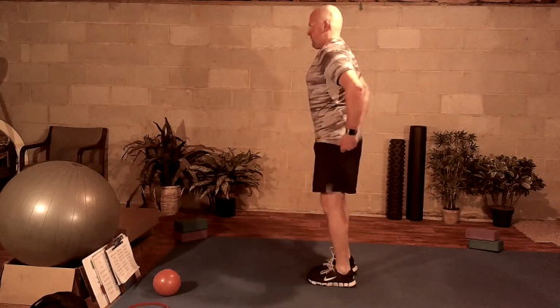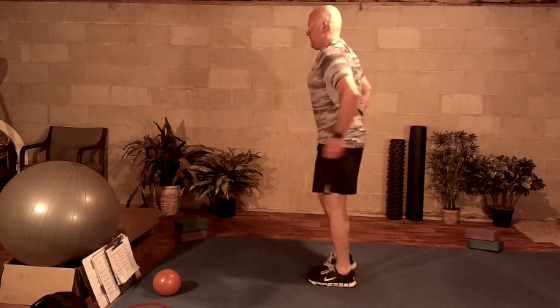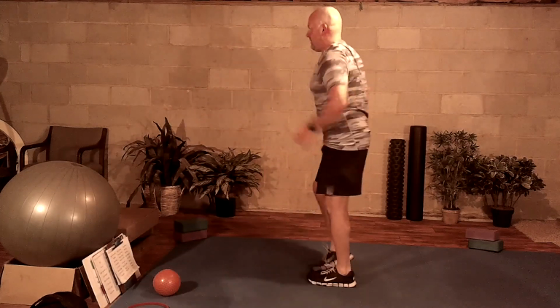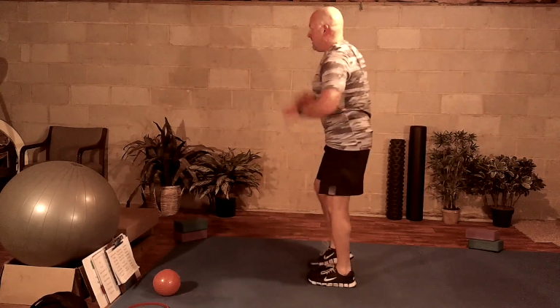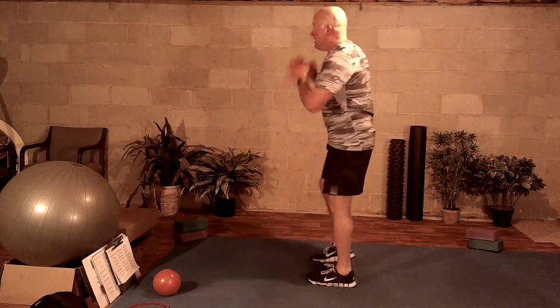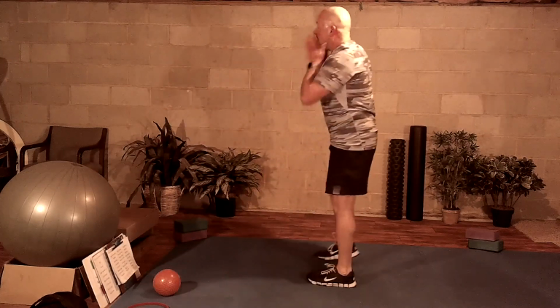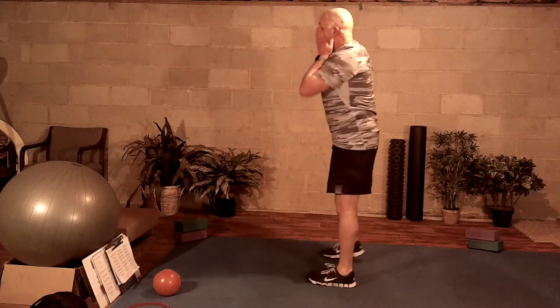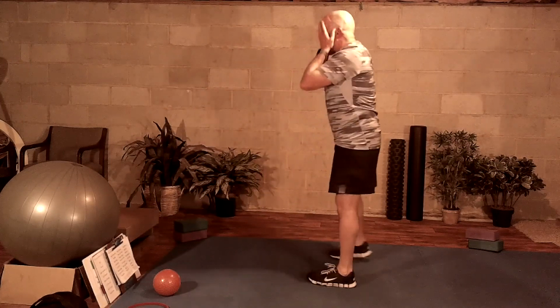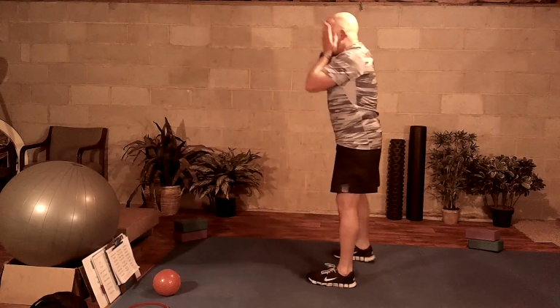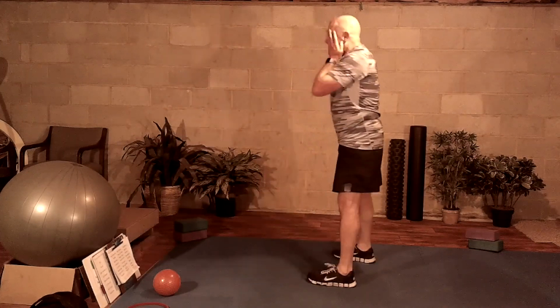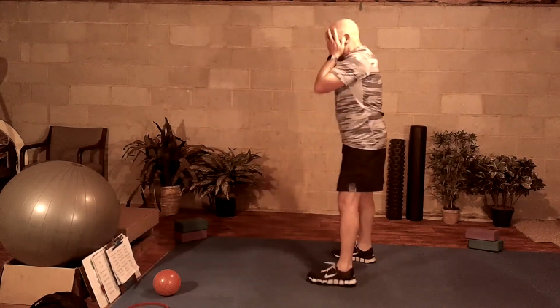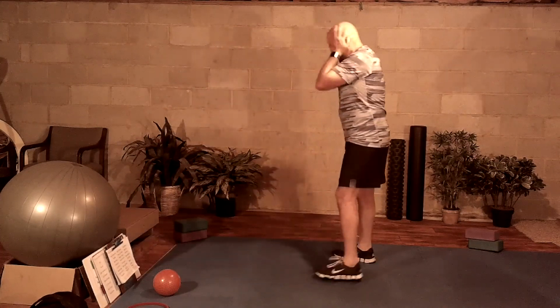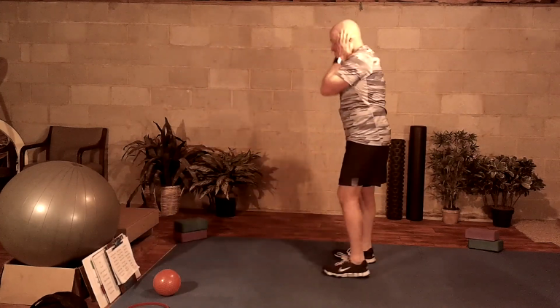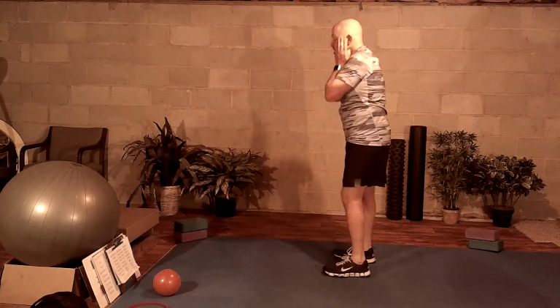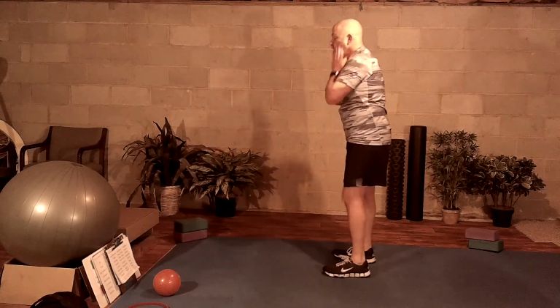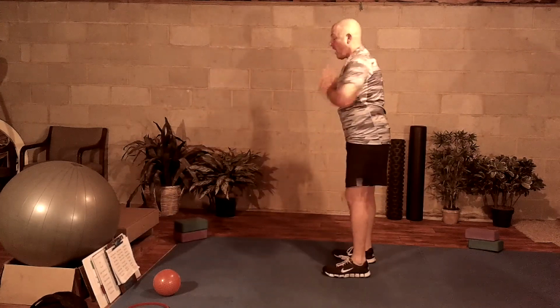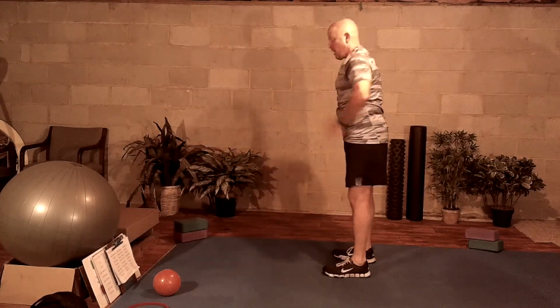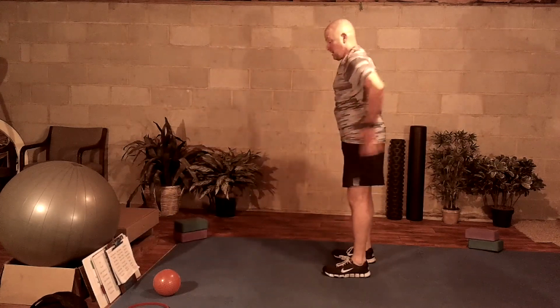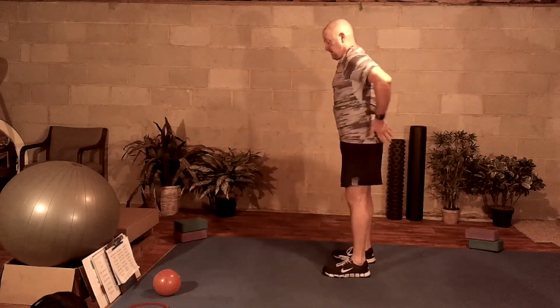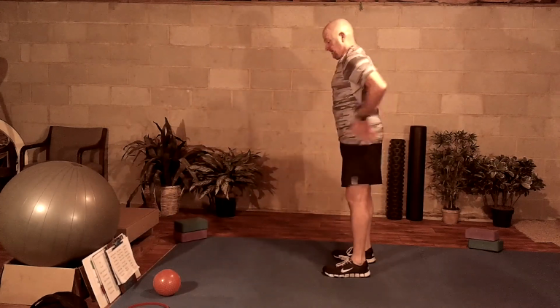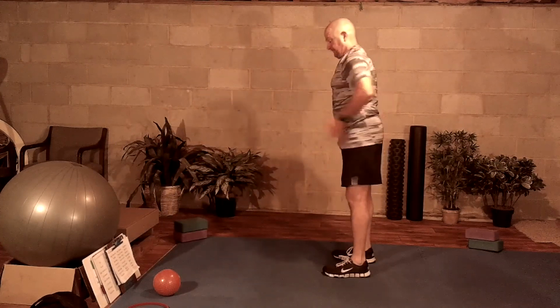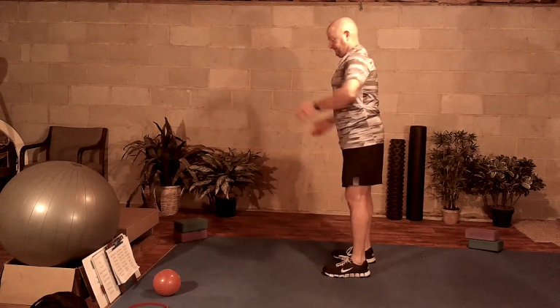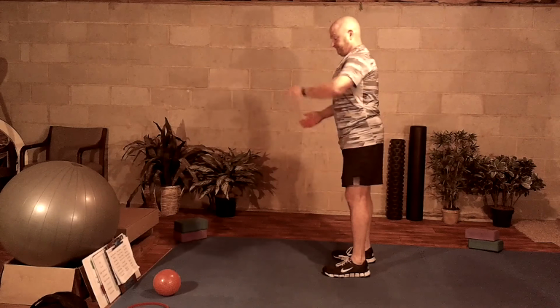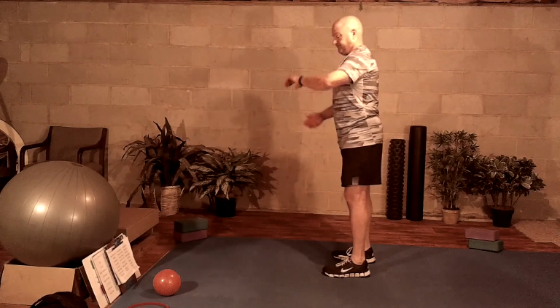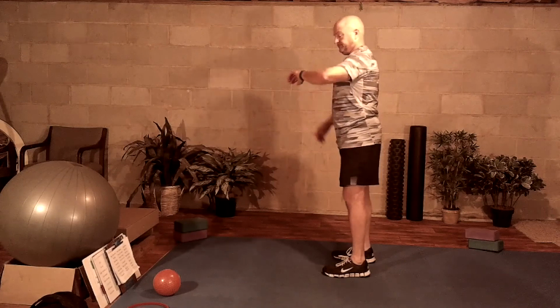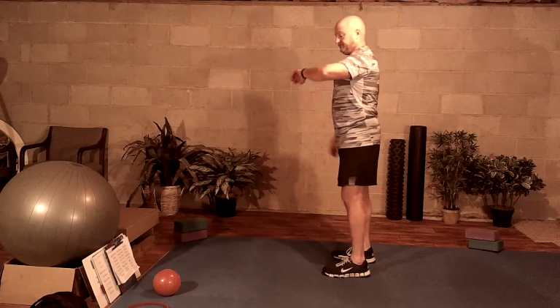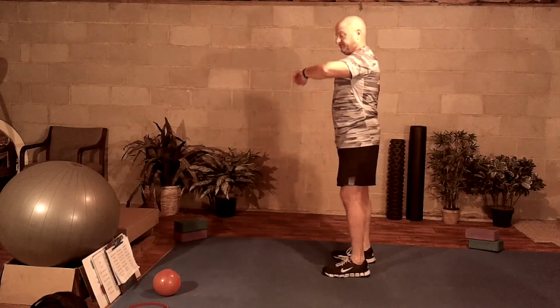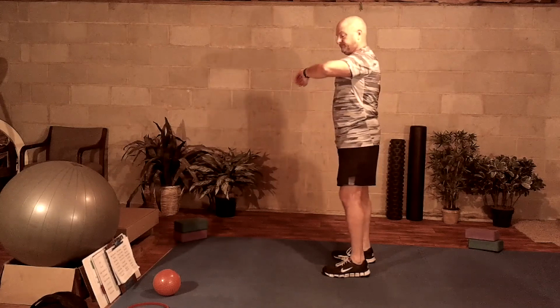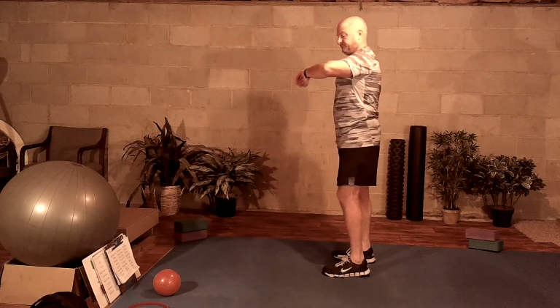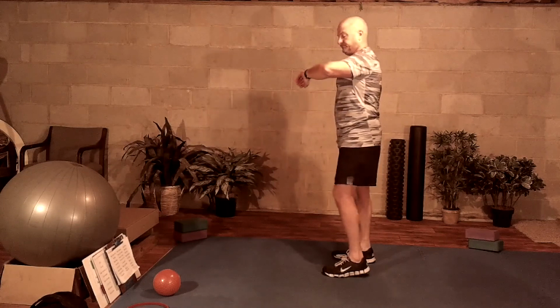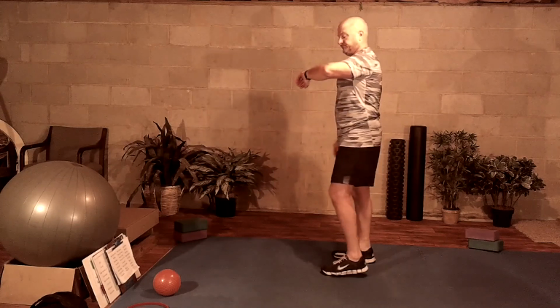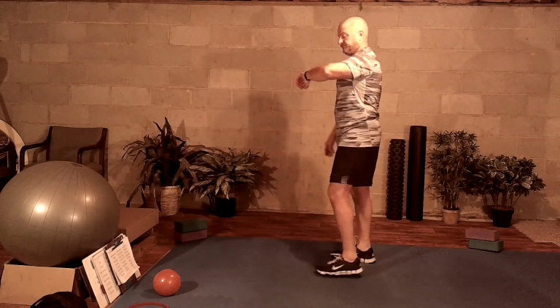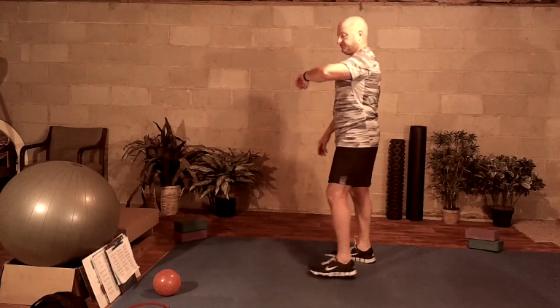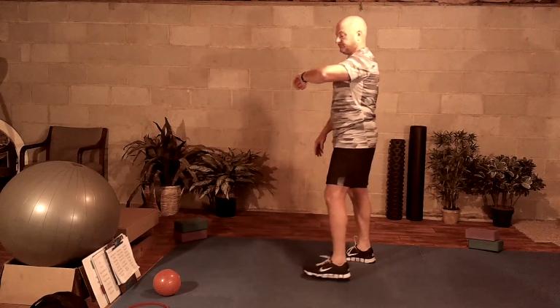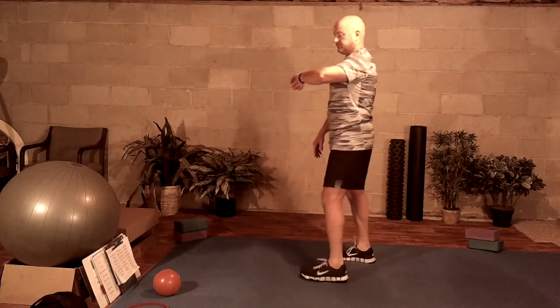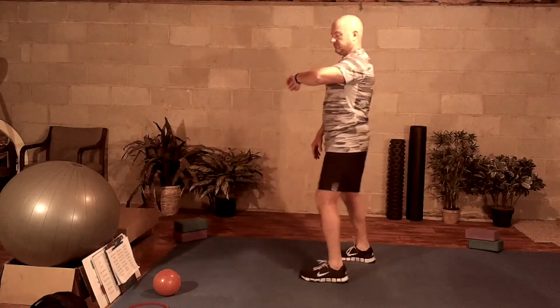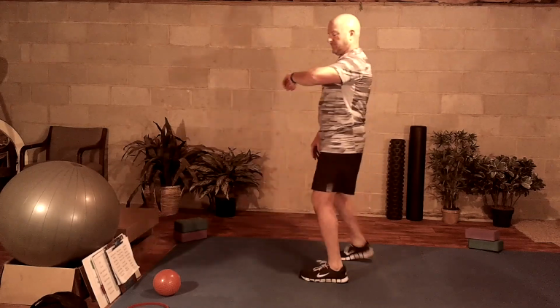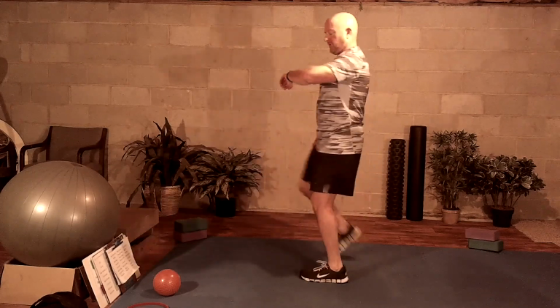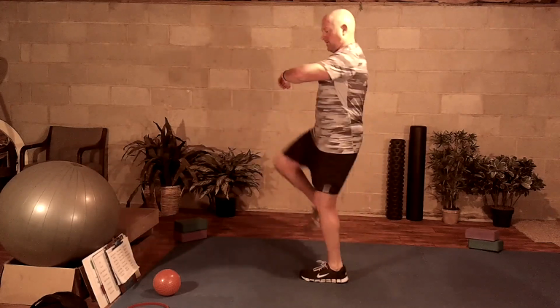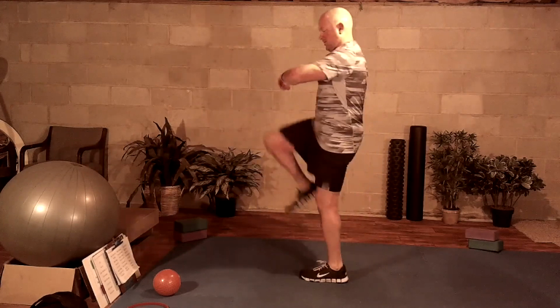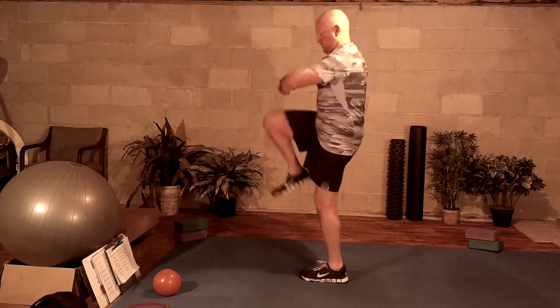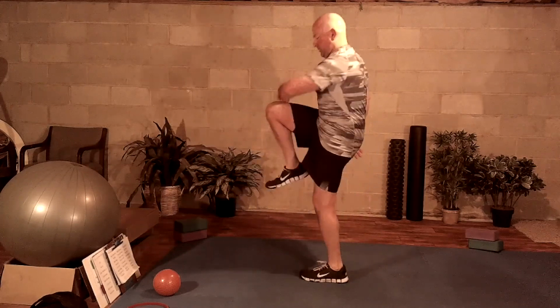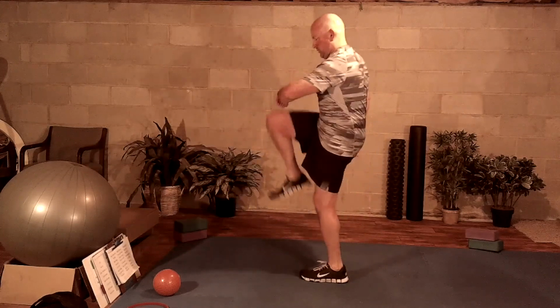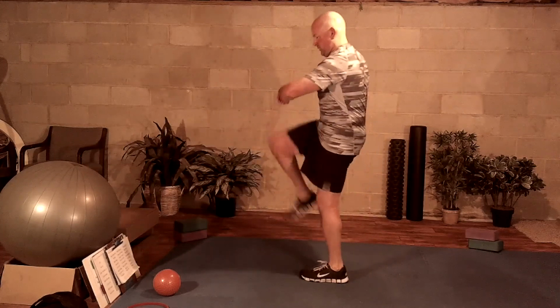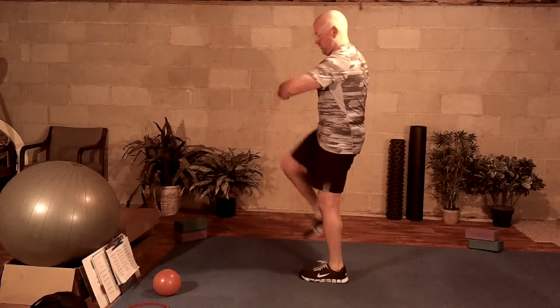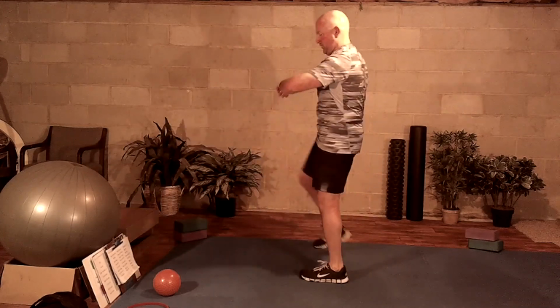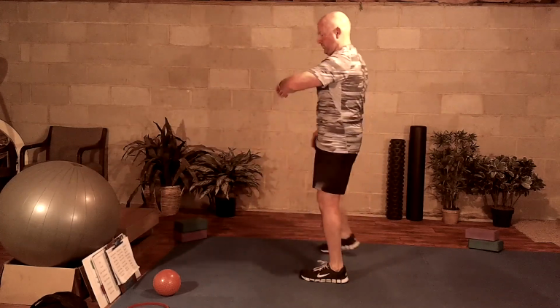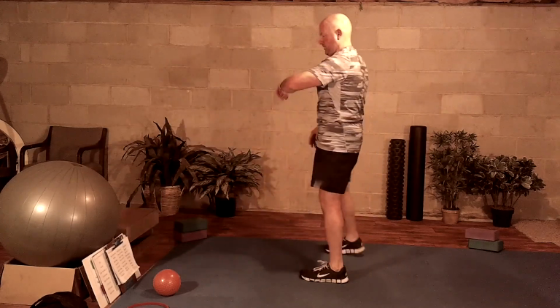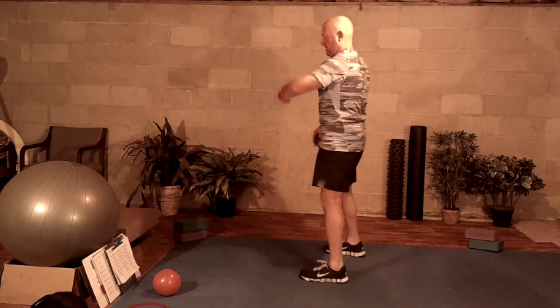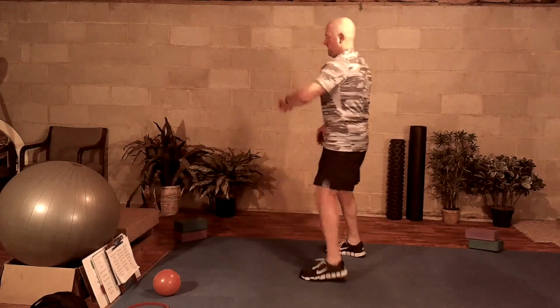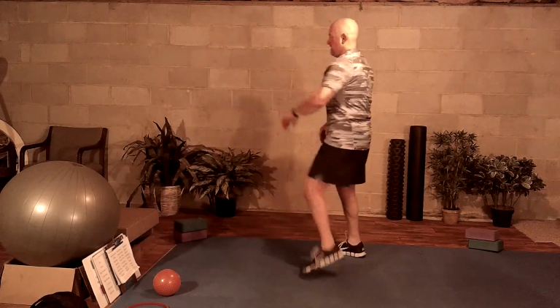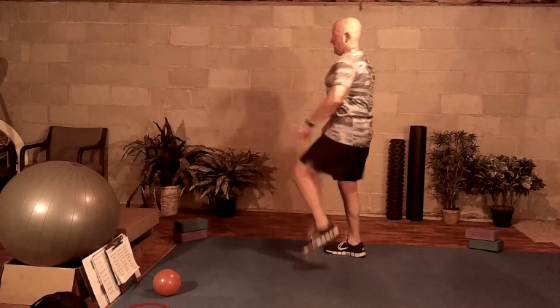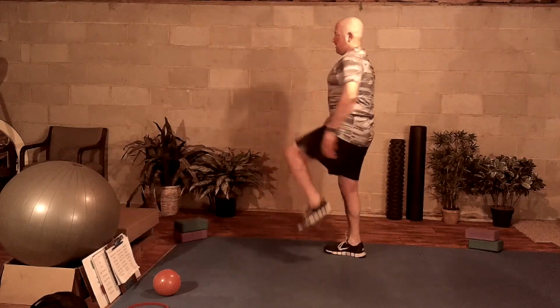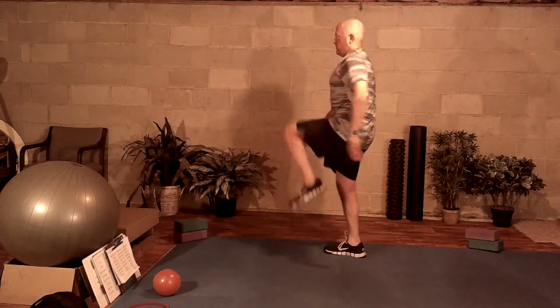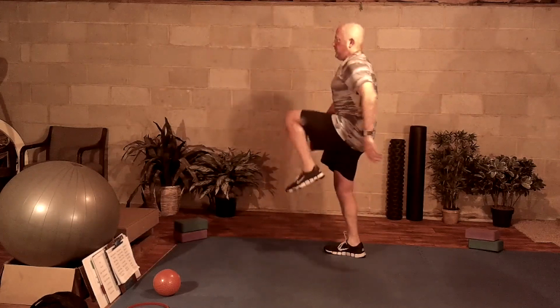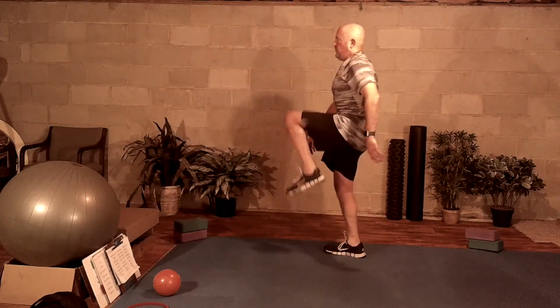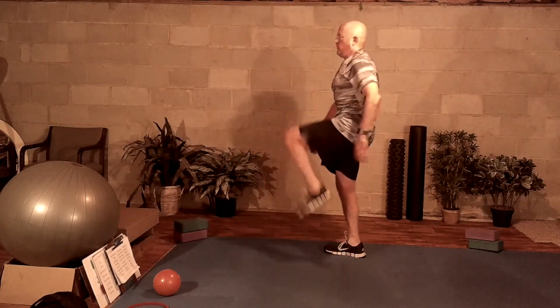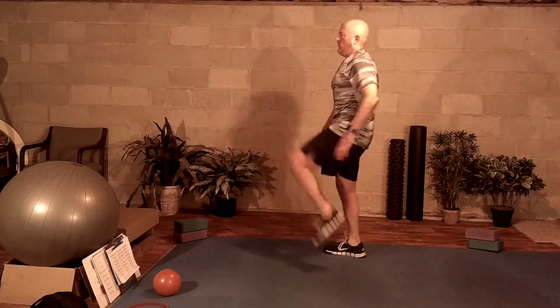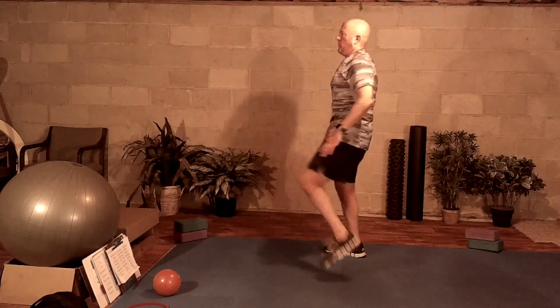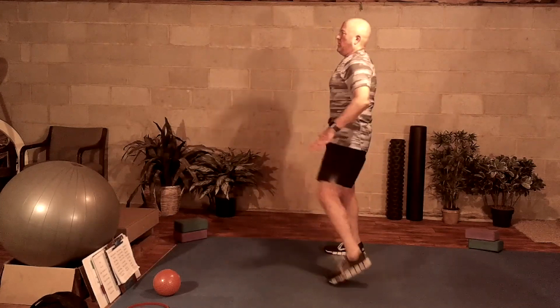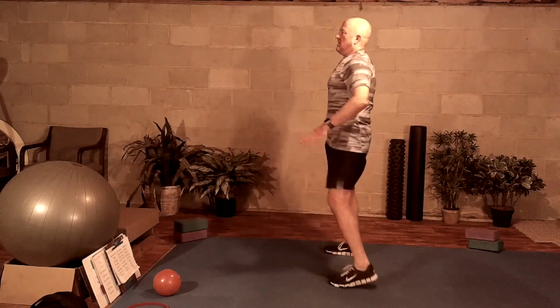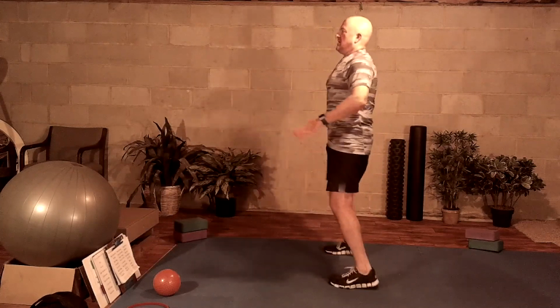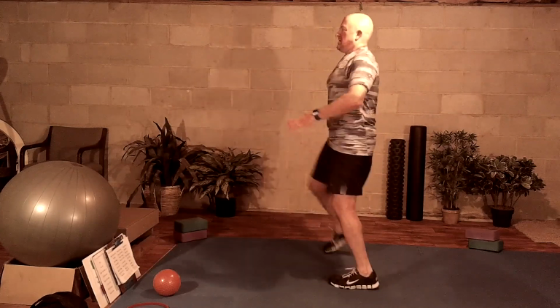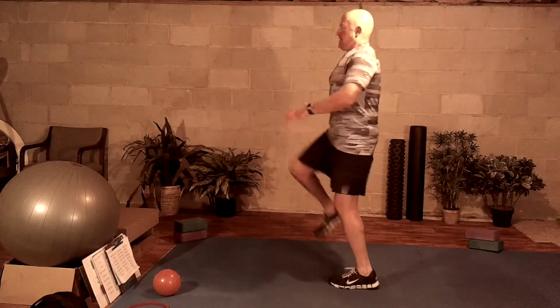Bring yourself up to your feet for a high knee march. You're going to do a high knee march for one minute.